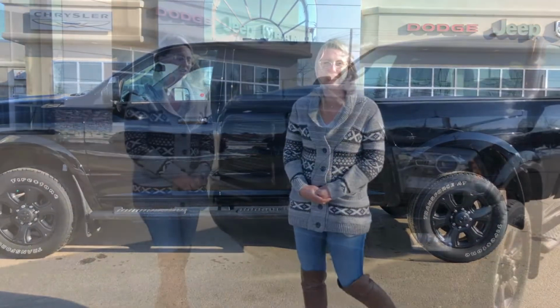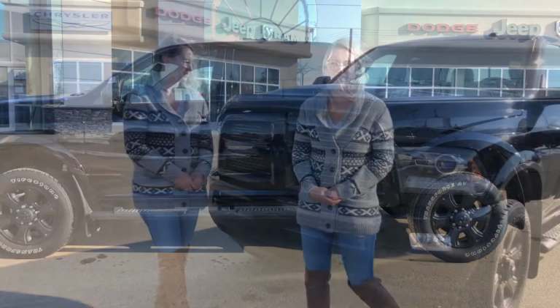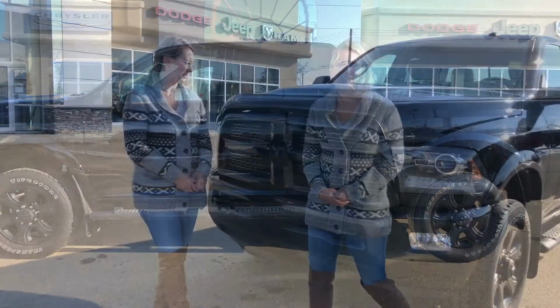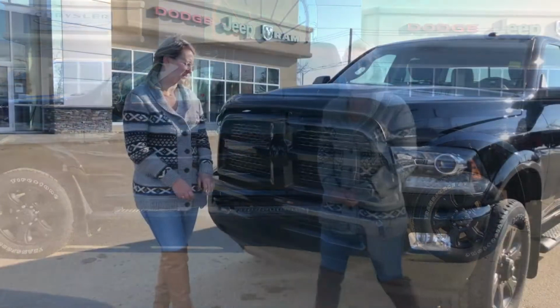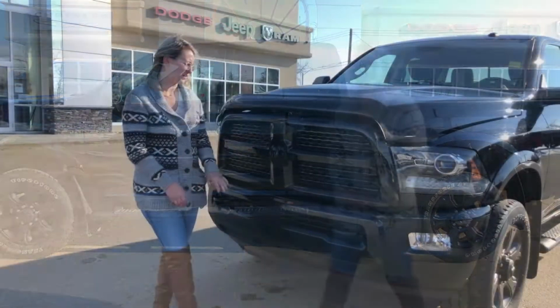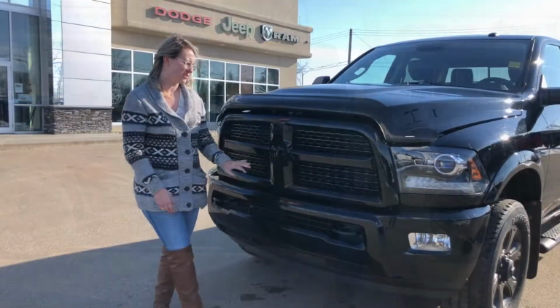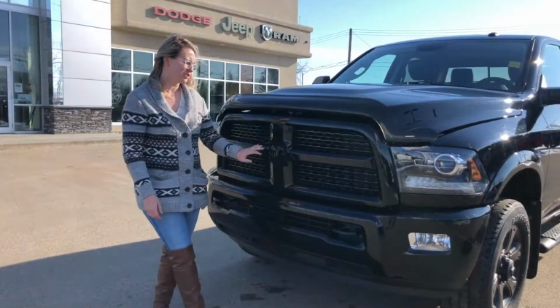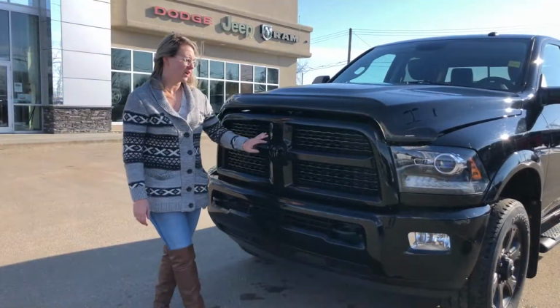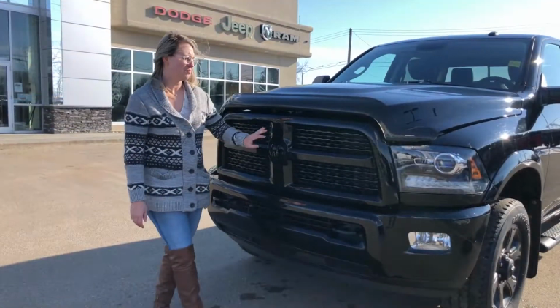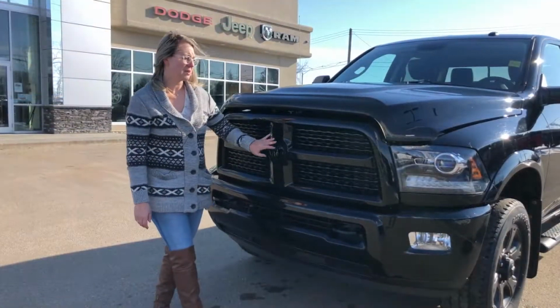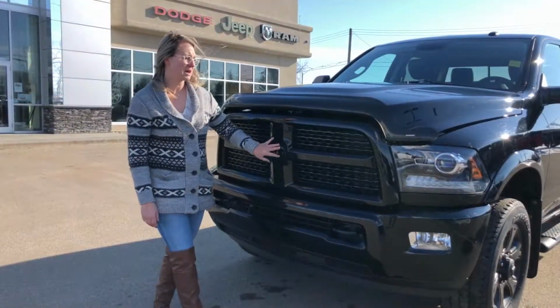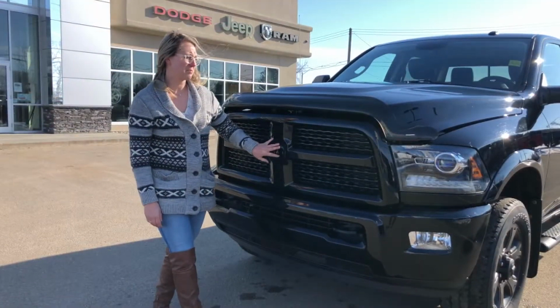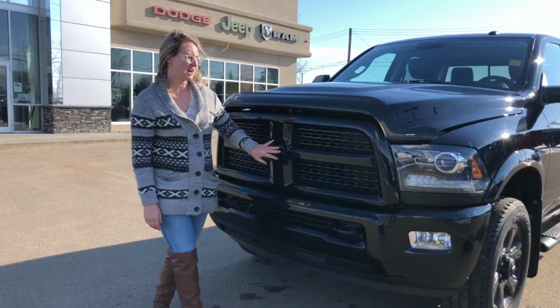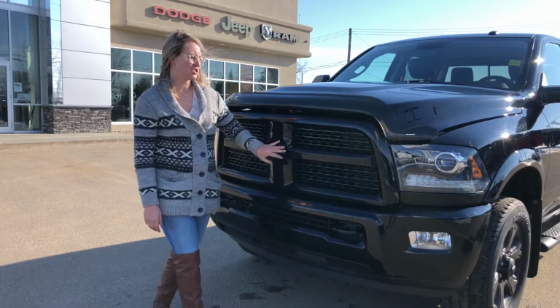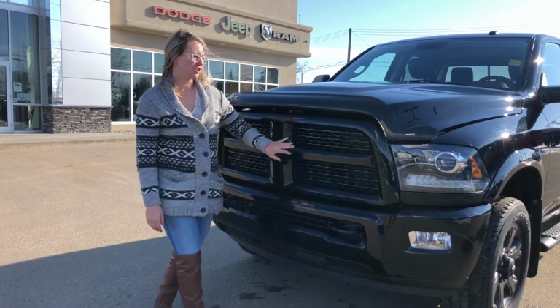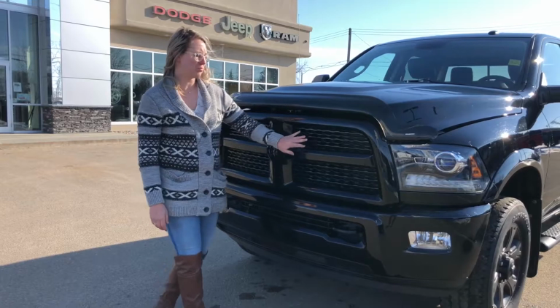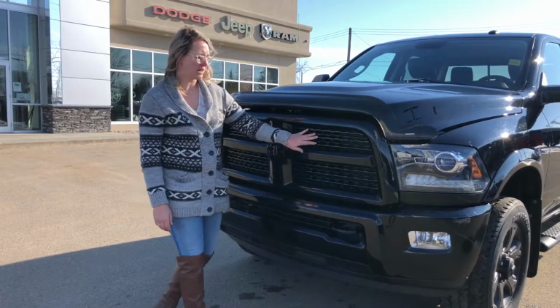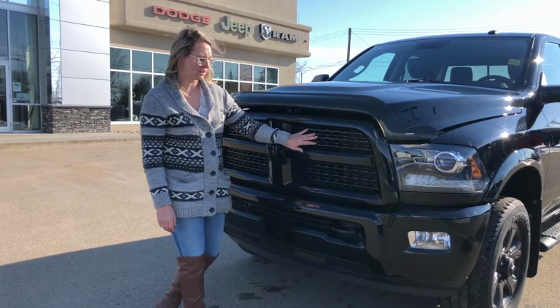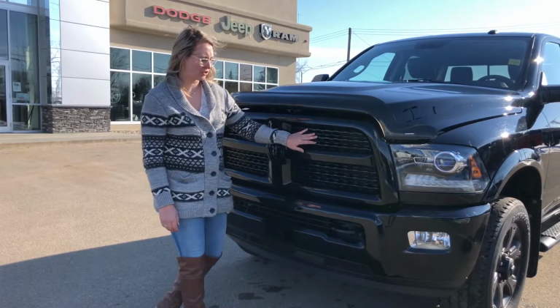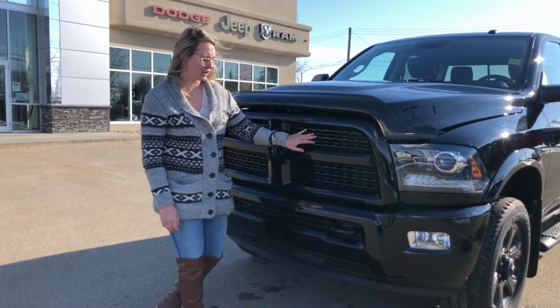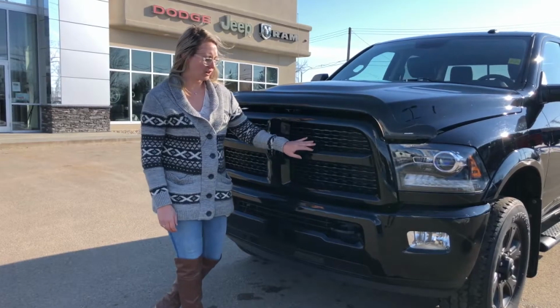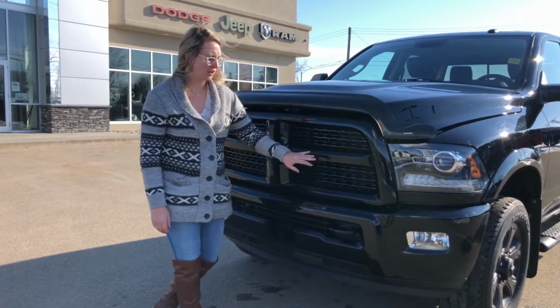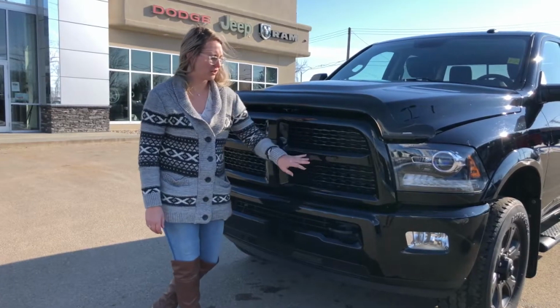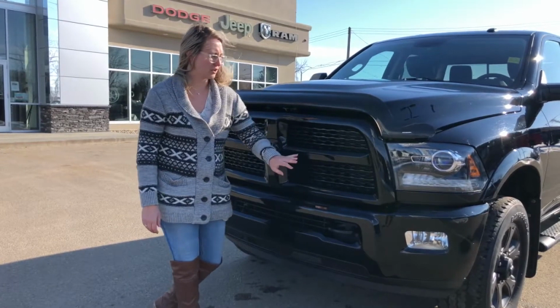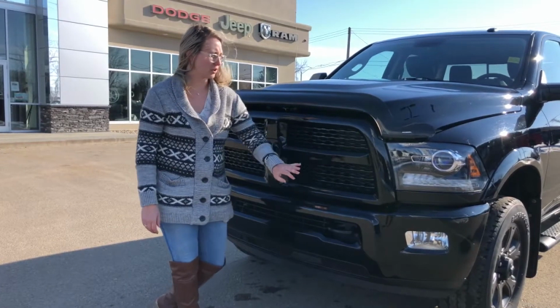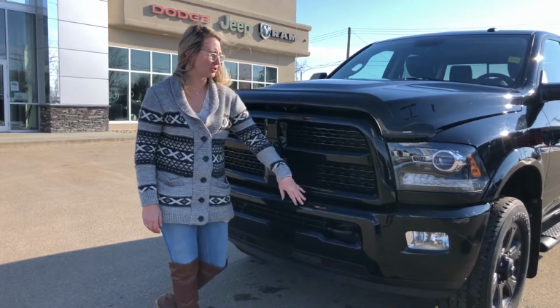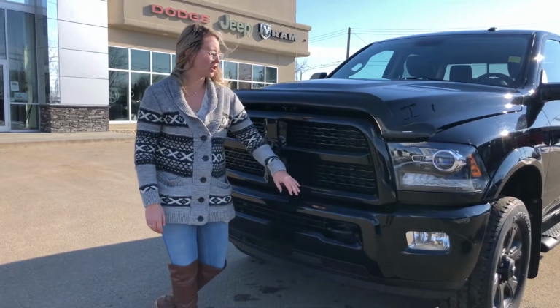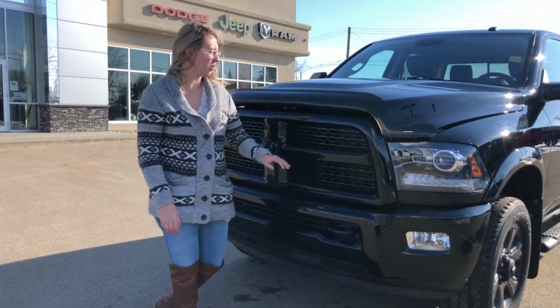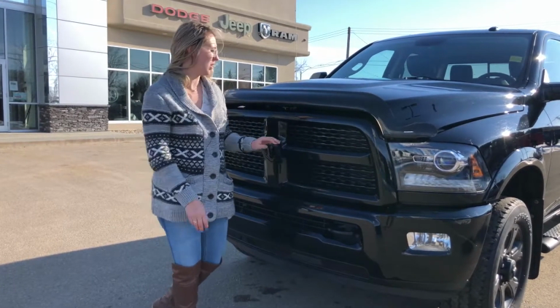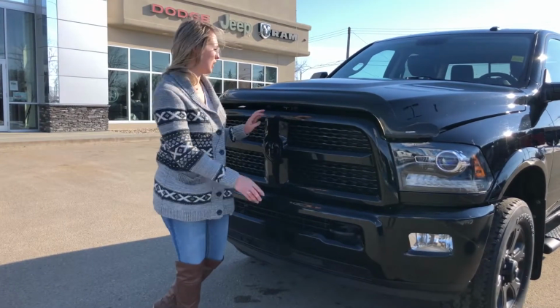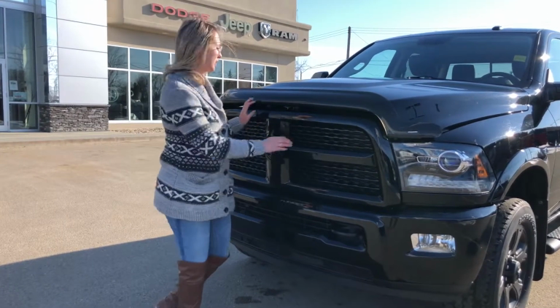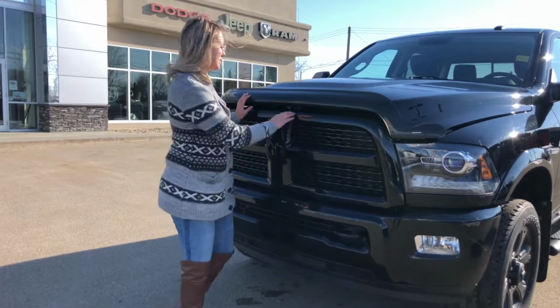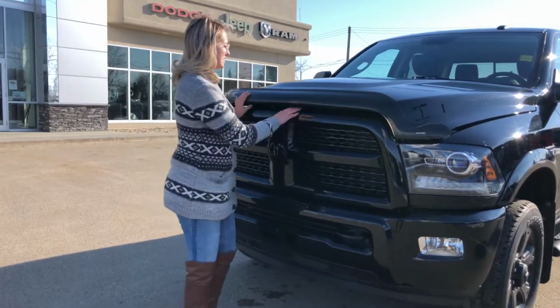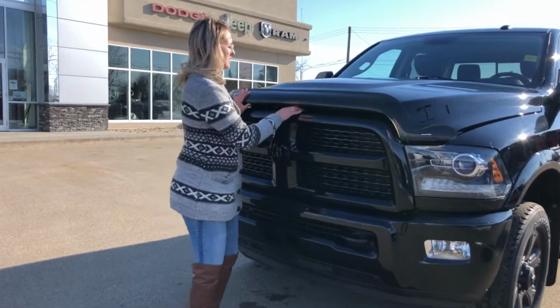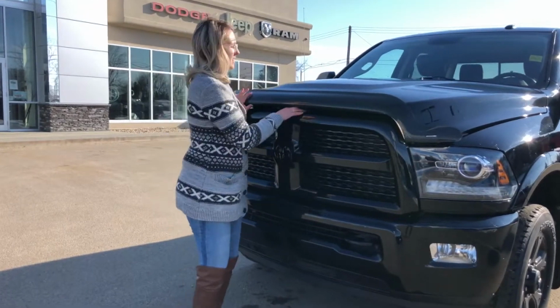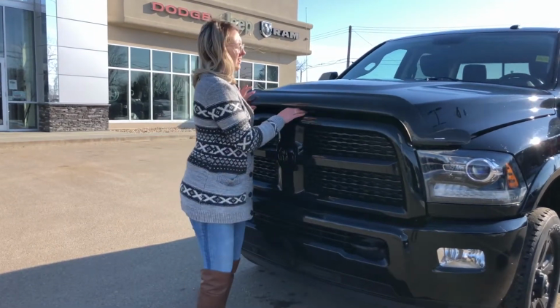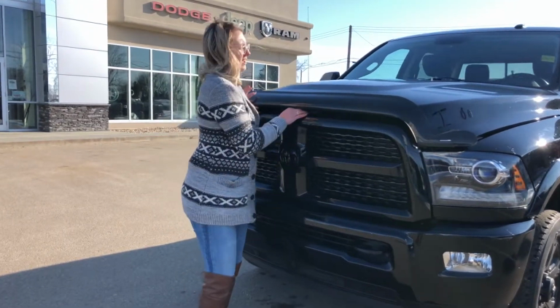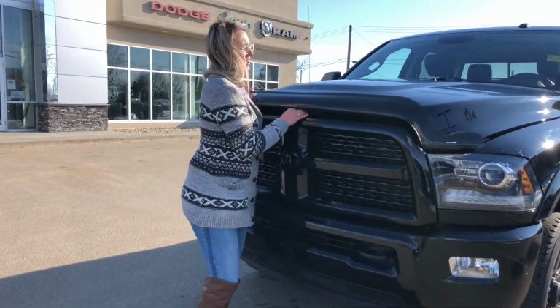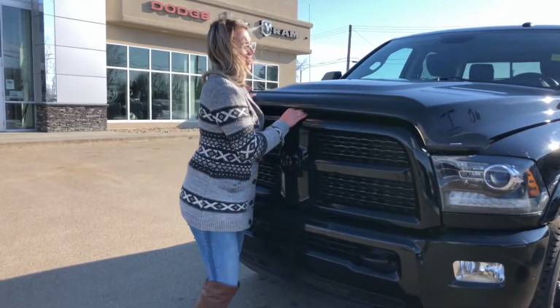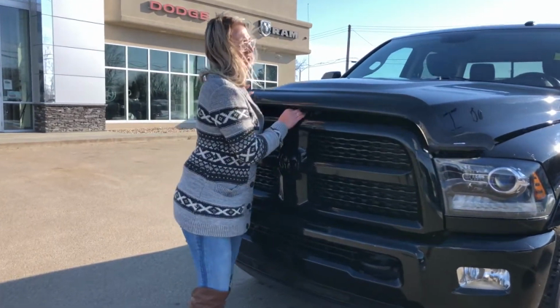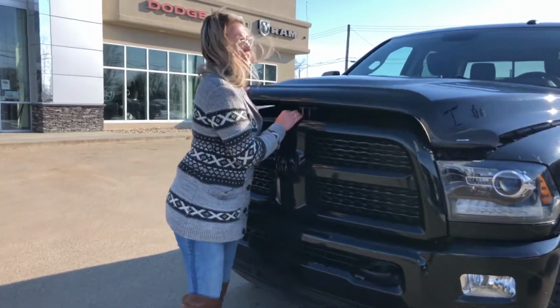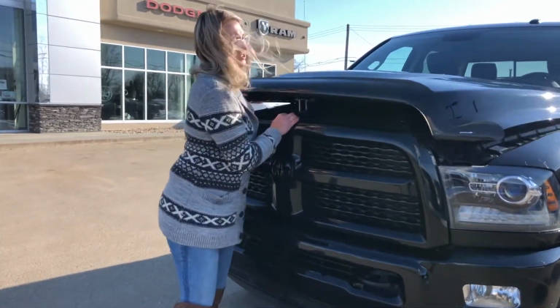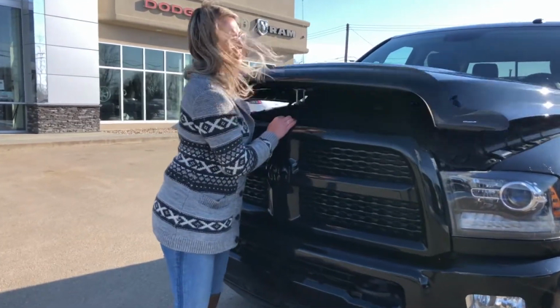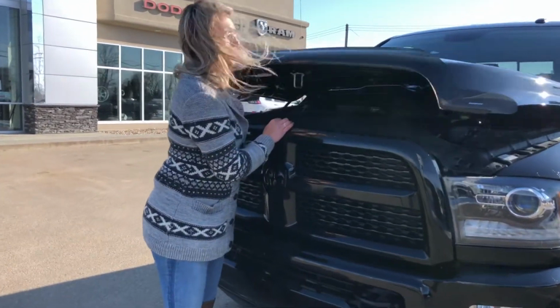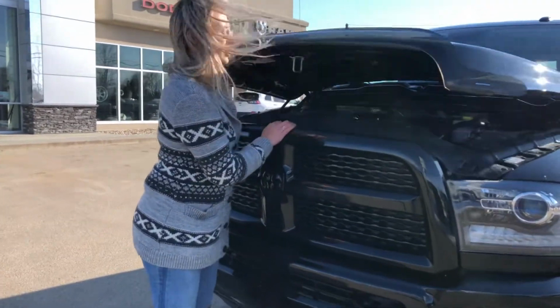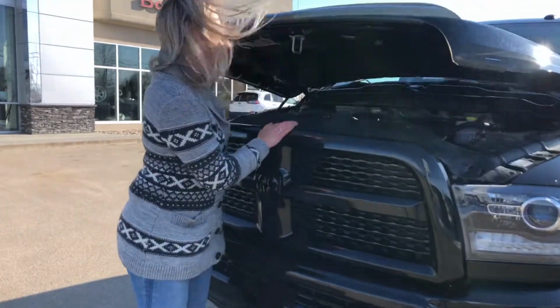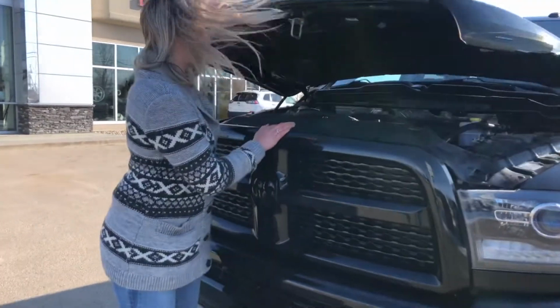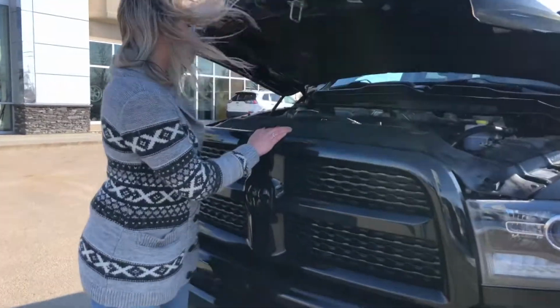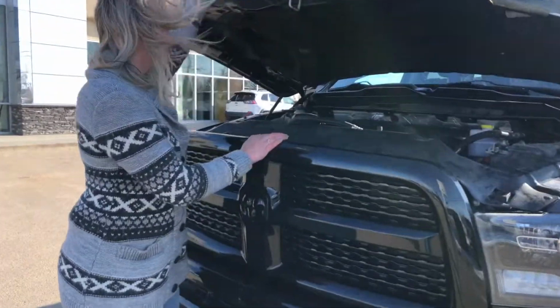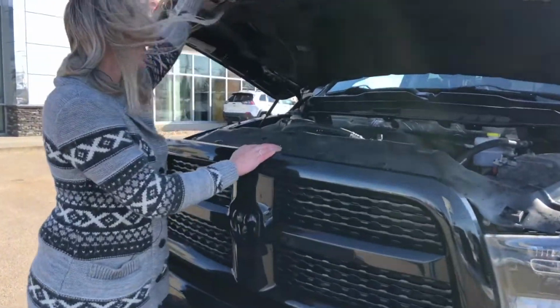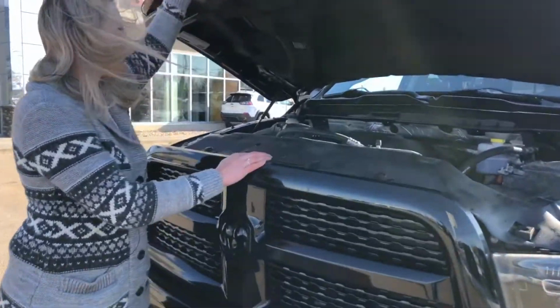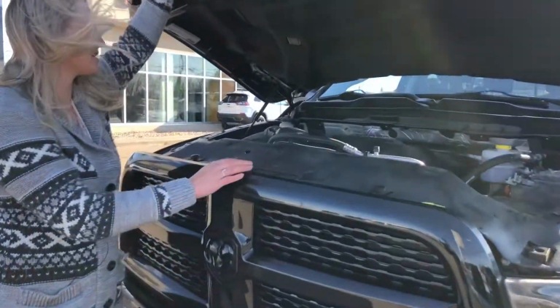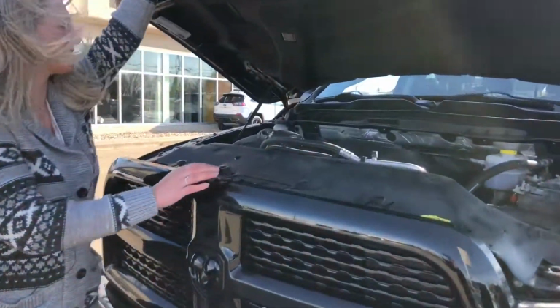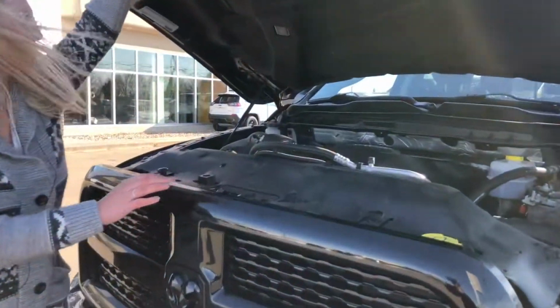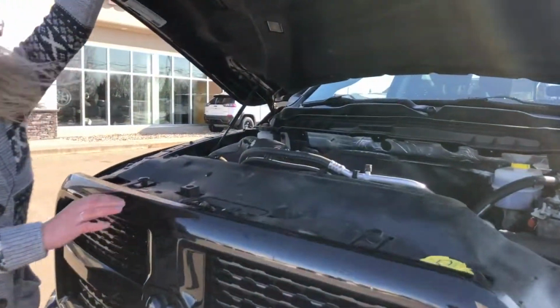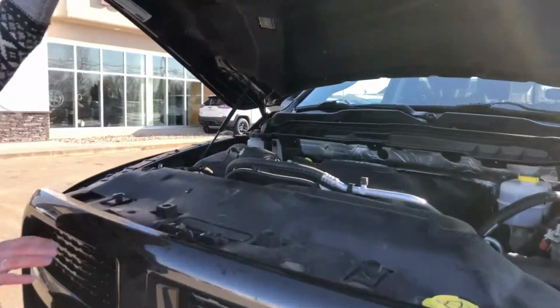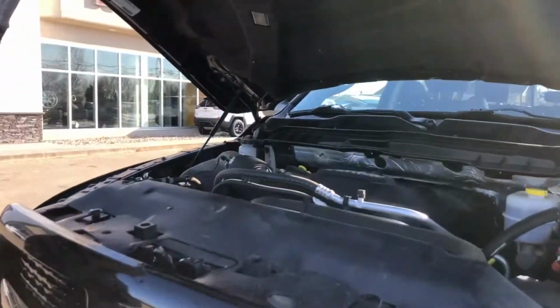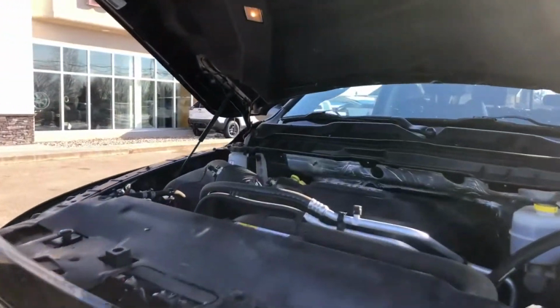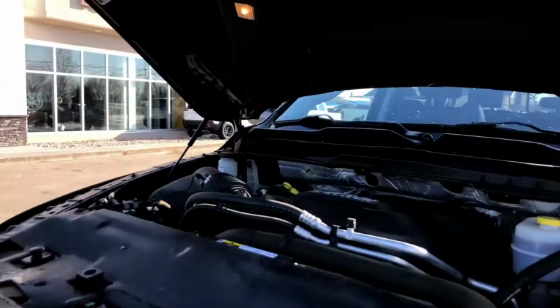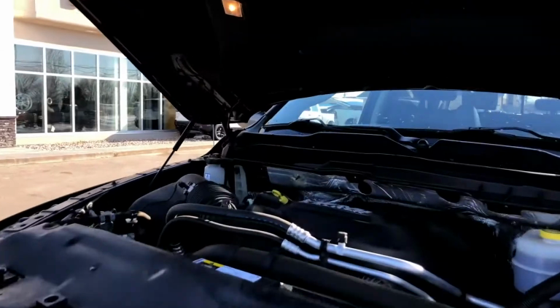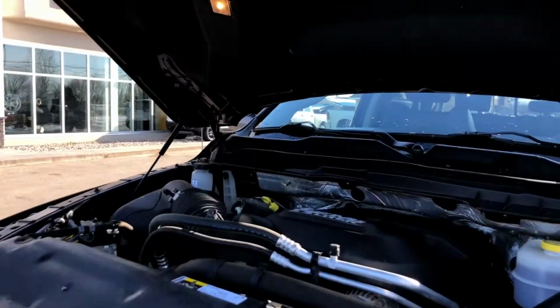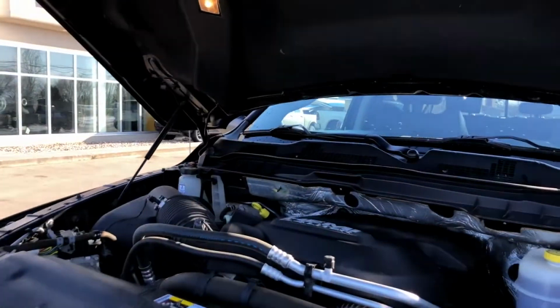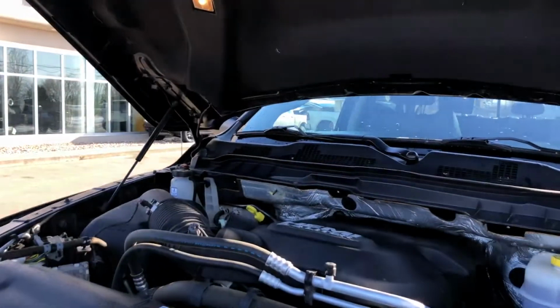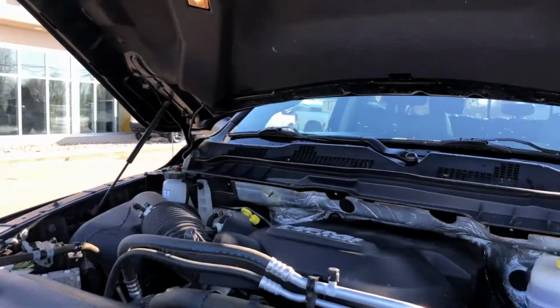At the front you do have black badging, your black grille, your tow hooks, and under the hood there is the 6.4 liter Hemi.